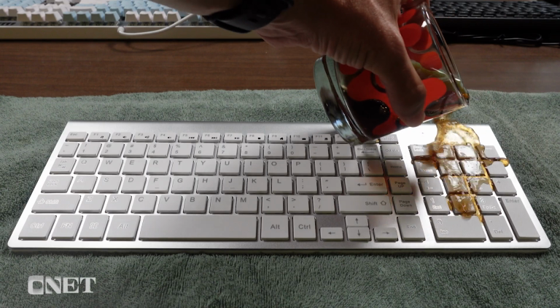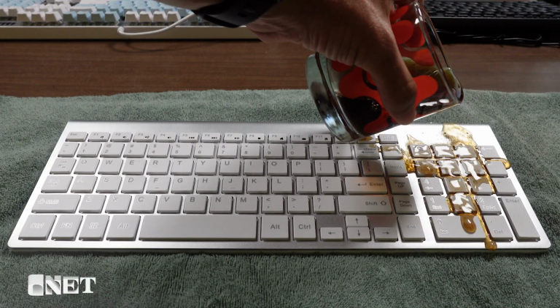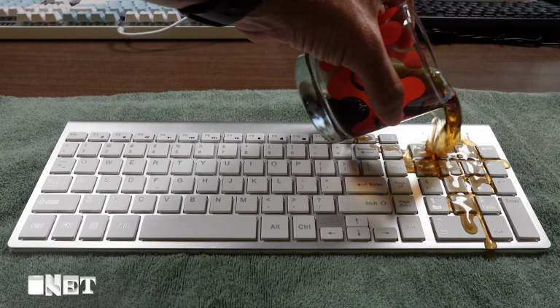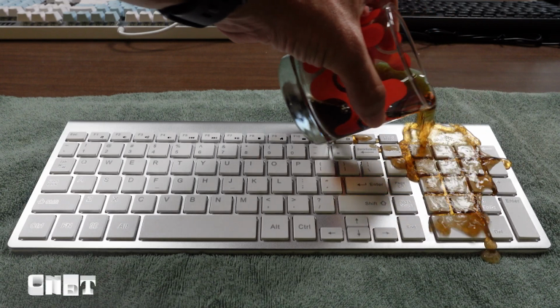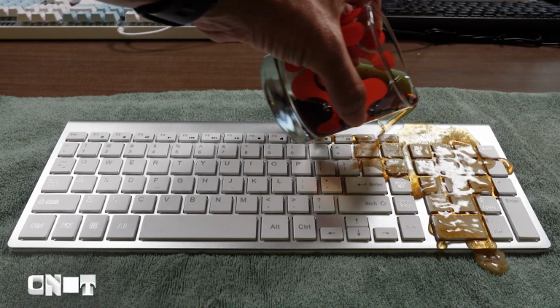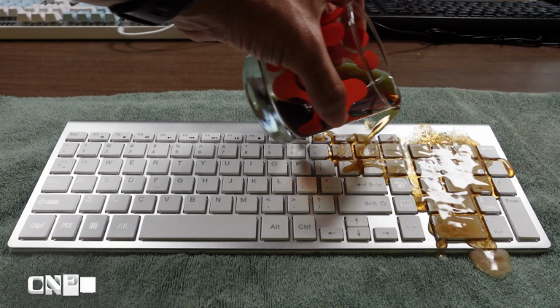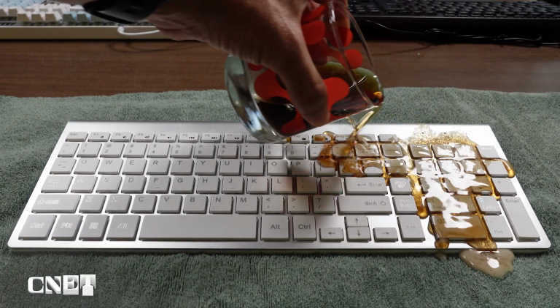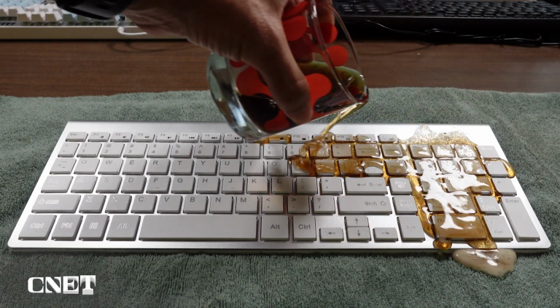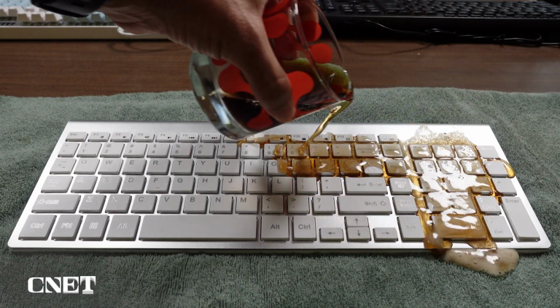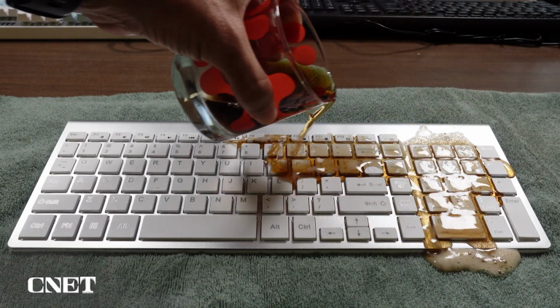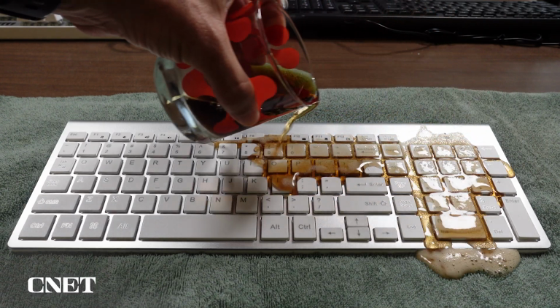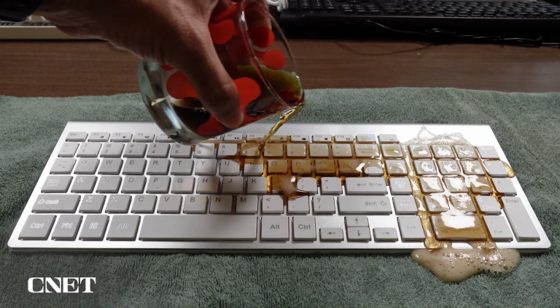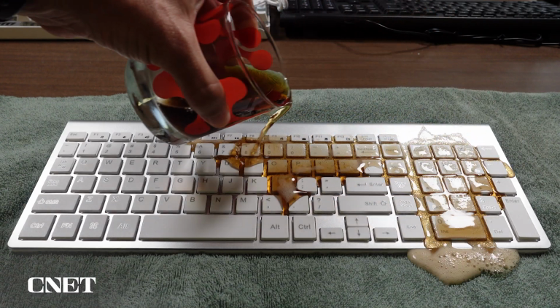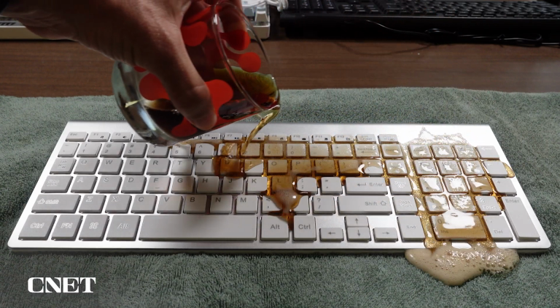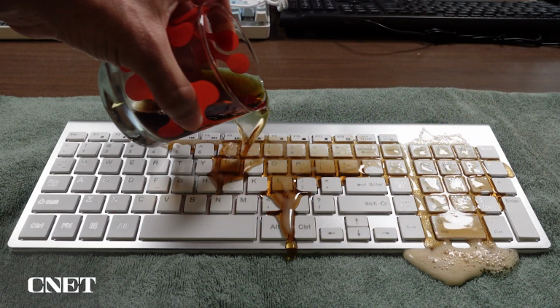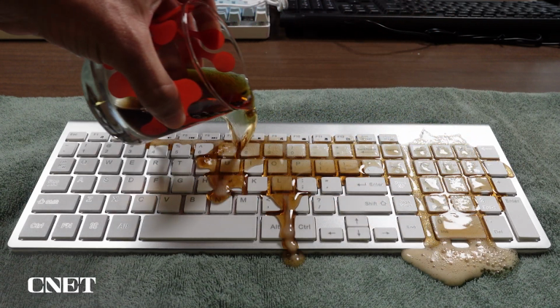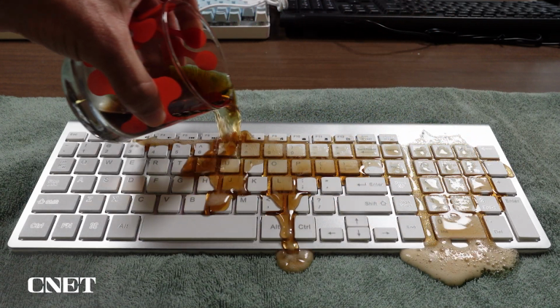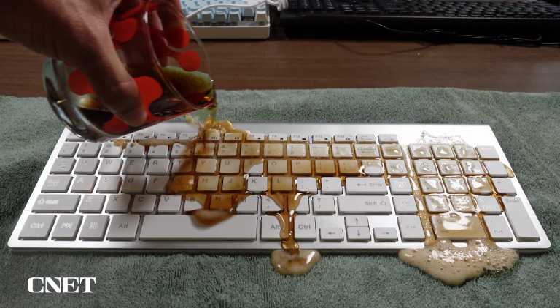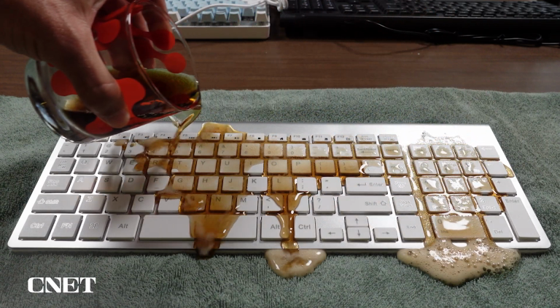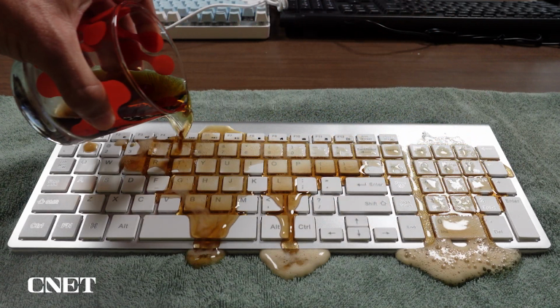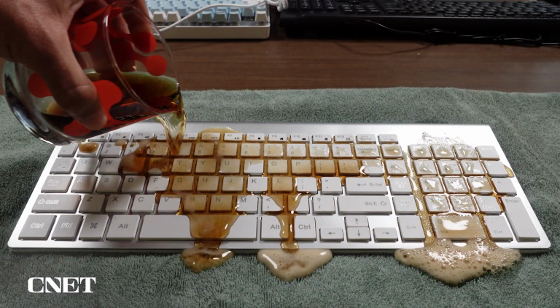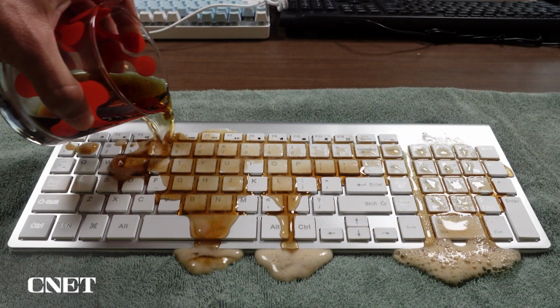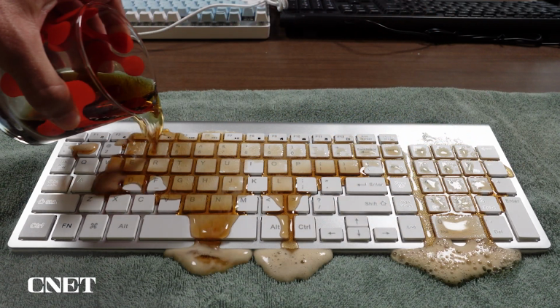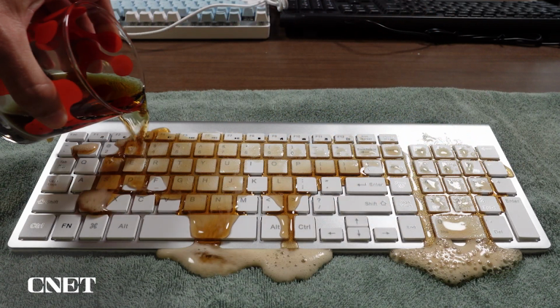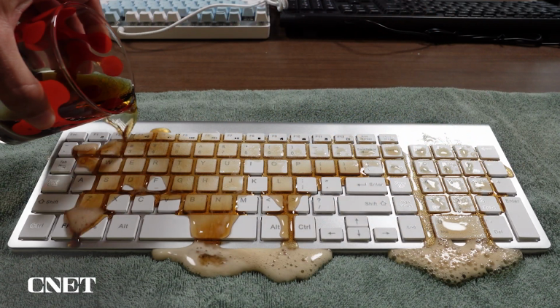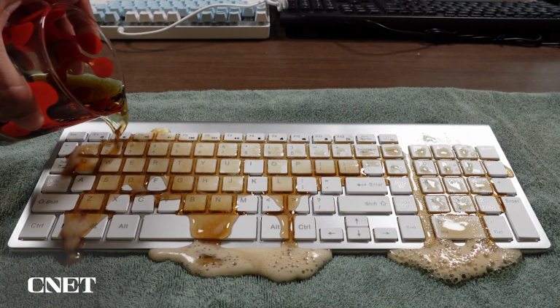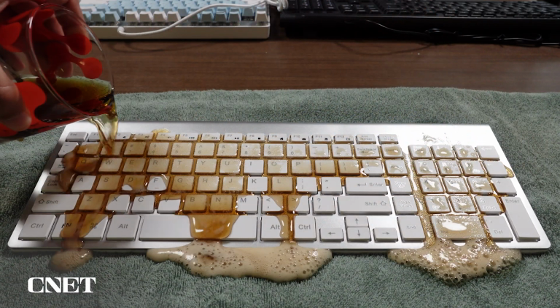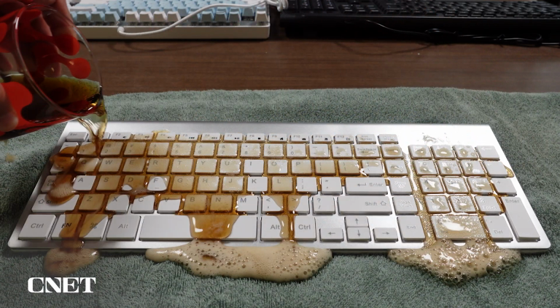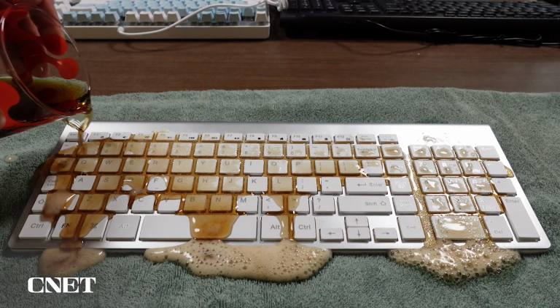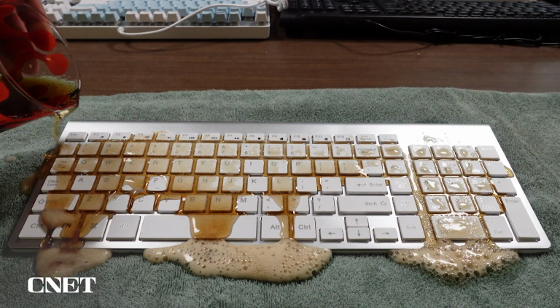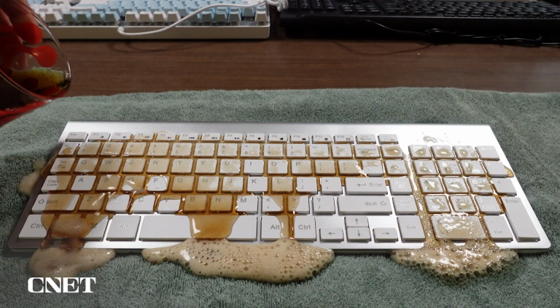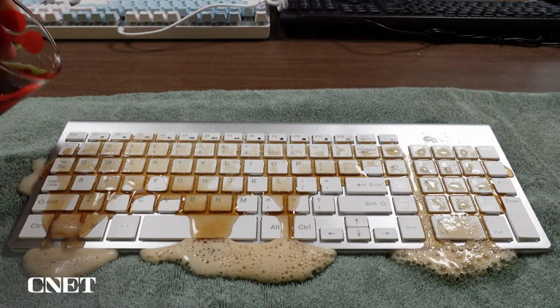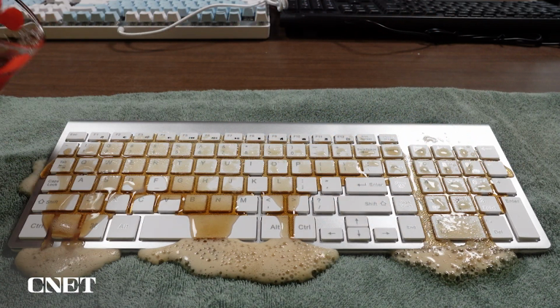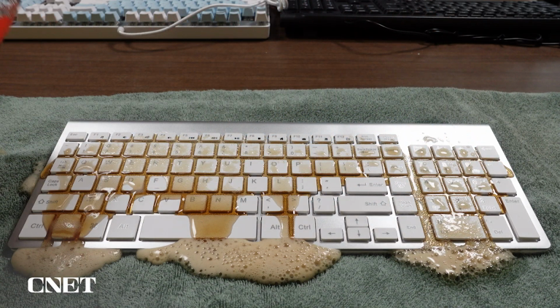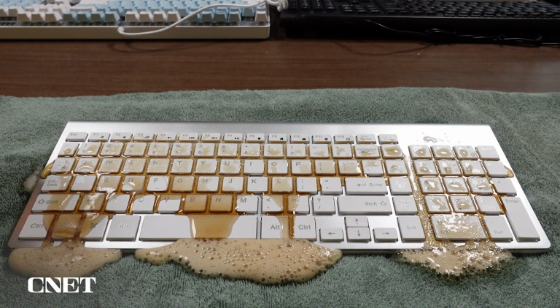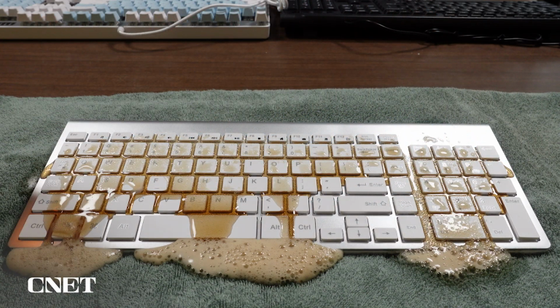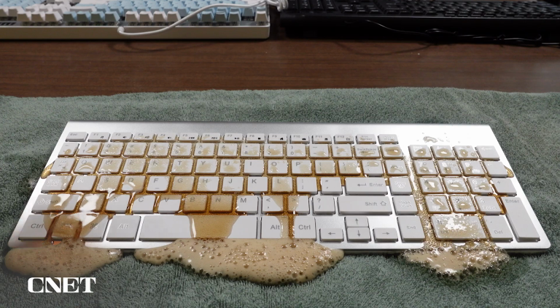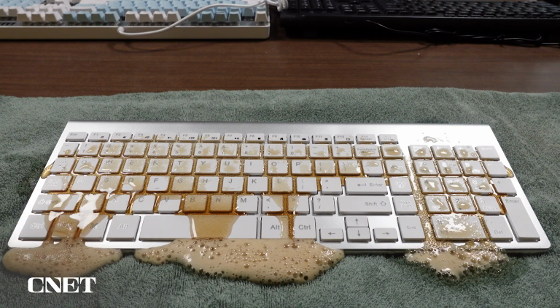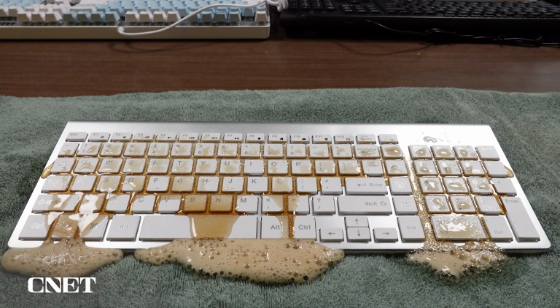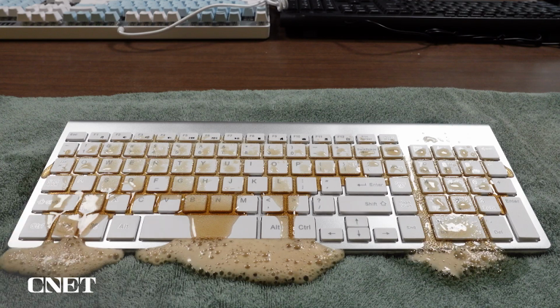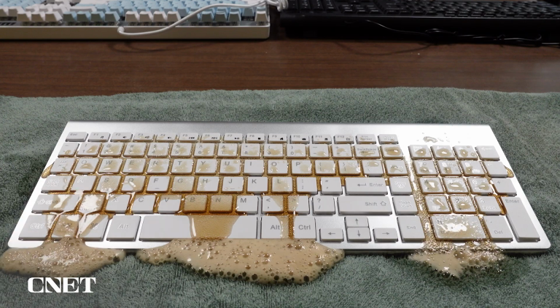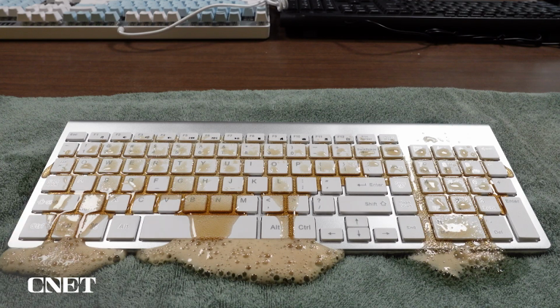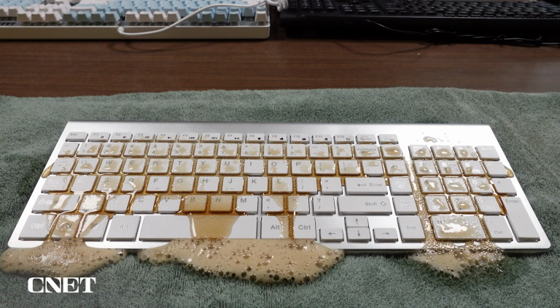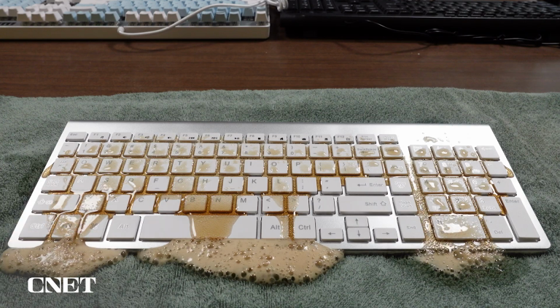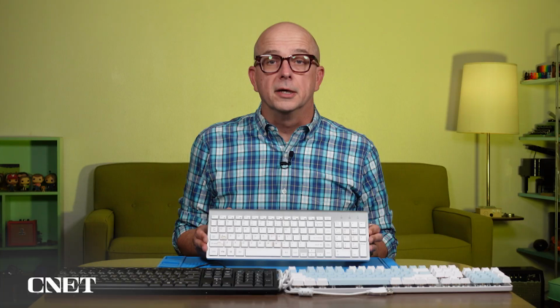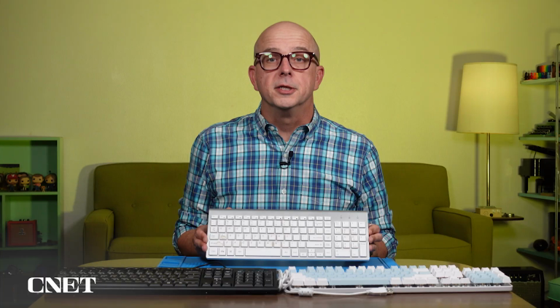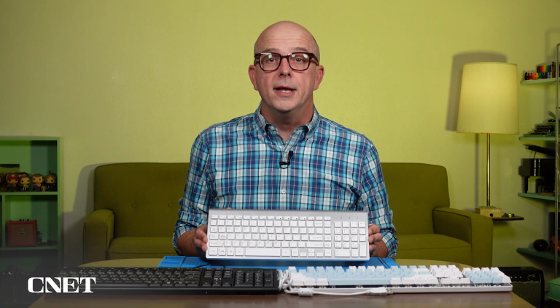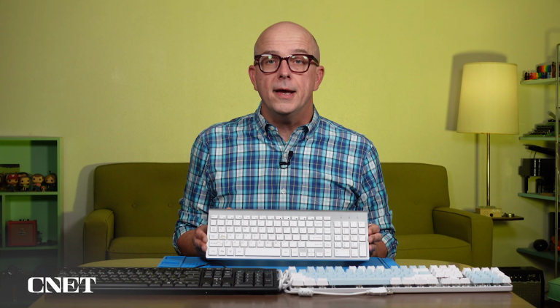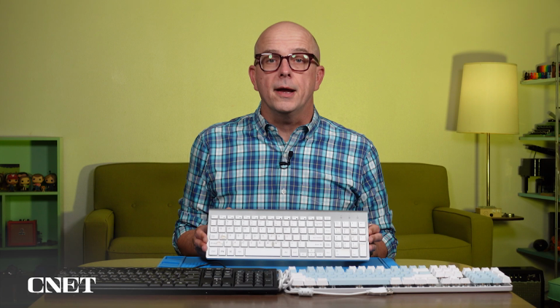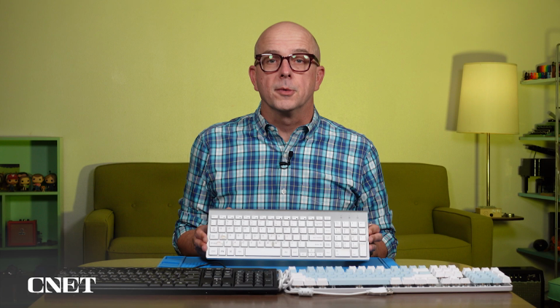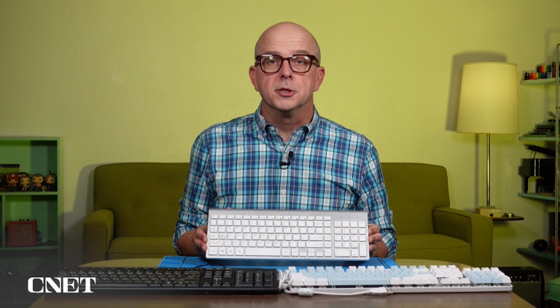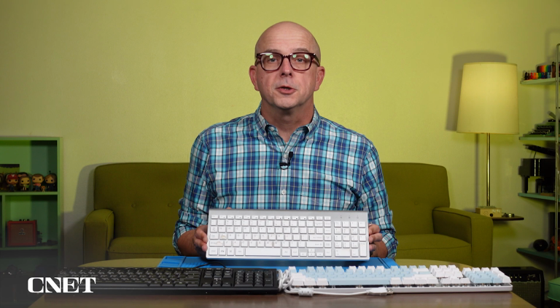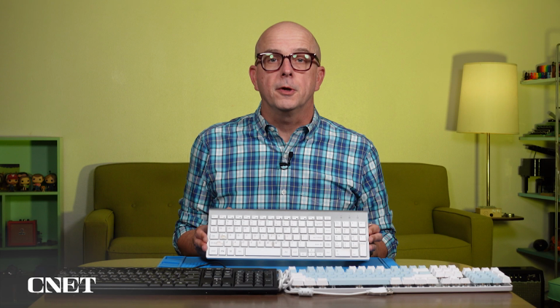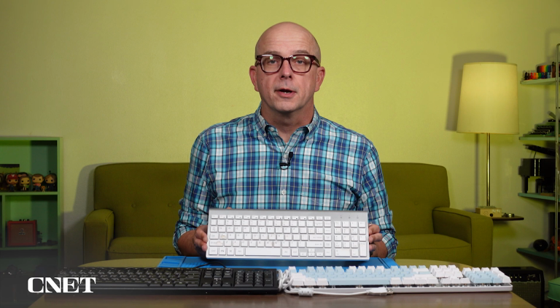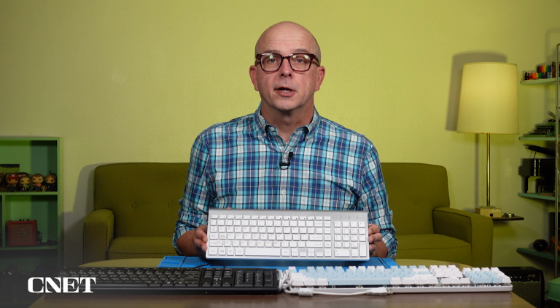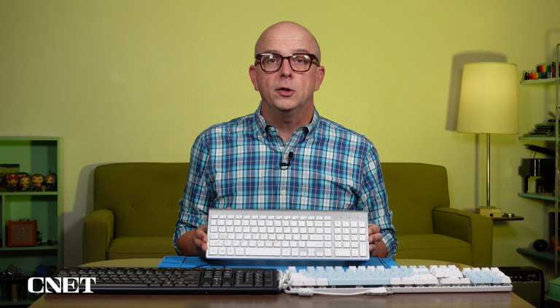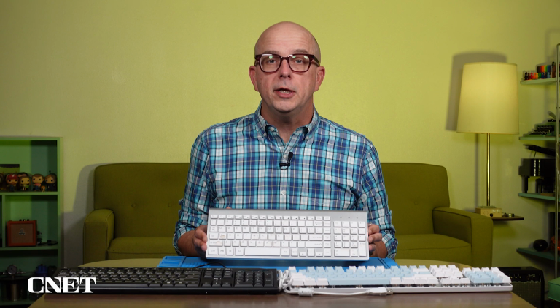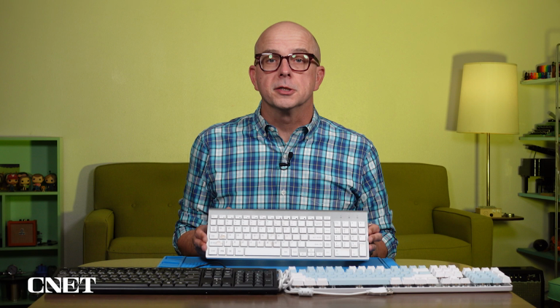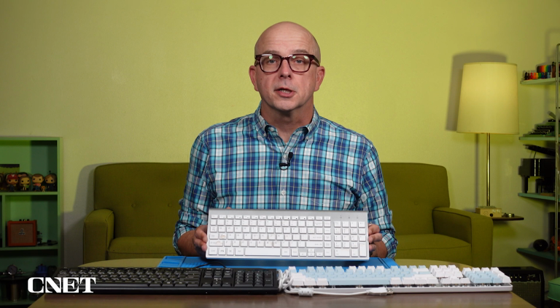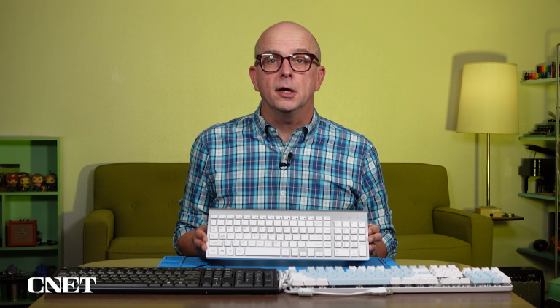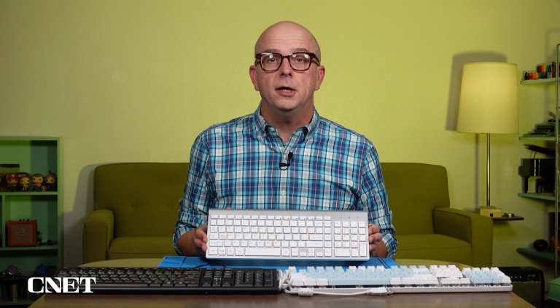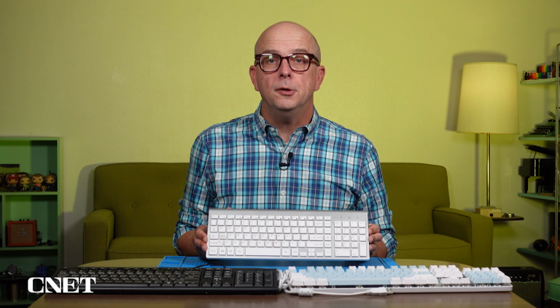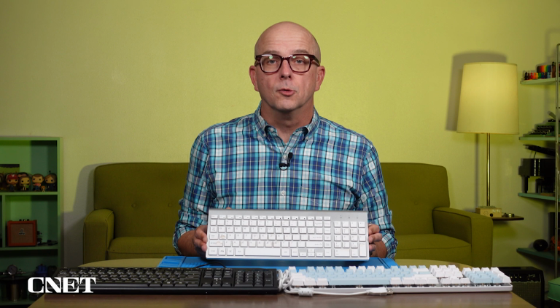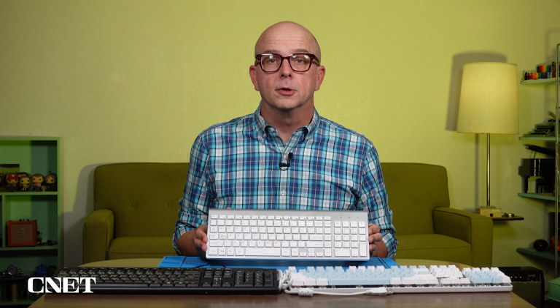Yesterday I poured soda on this keyboard and left it out to dry overnight to get it nice and sticky. And today I'm going to show you how to clean a sticky keyboard.